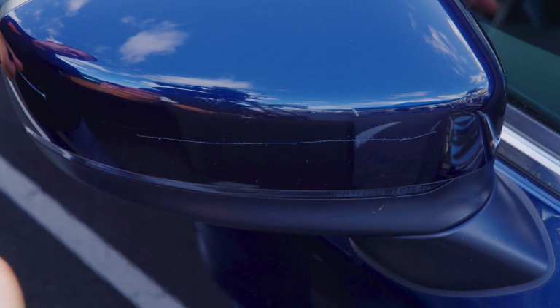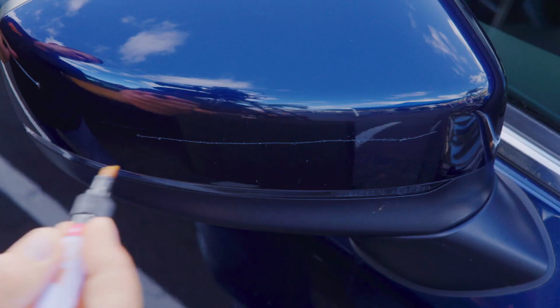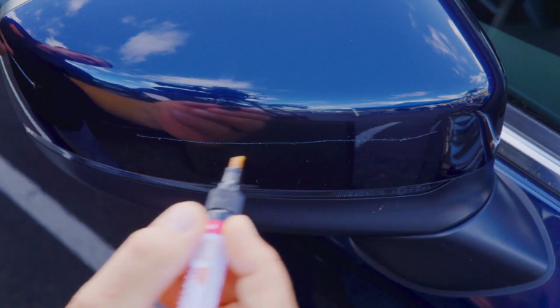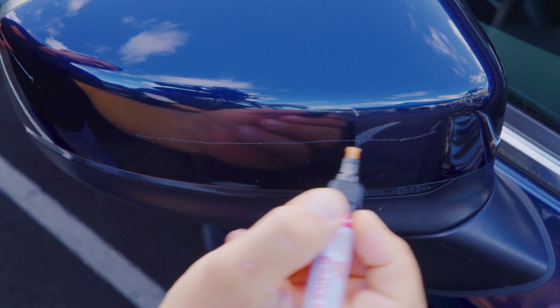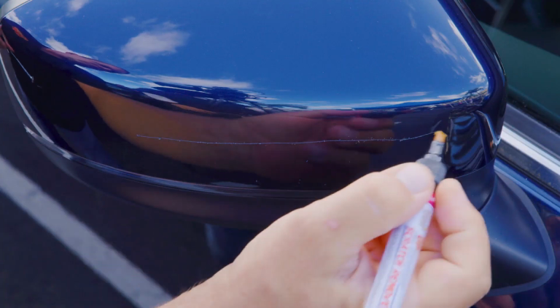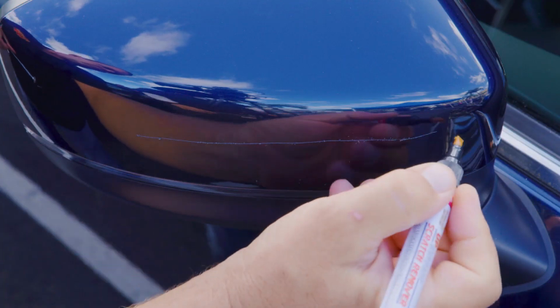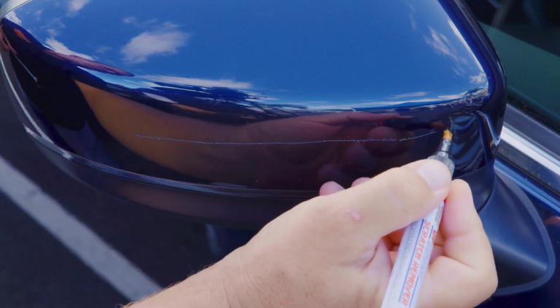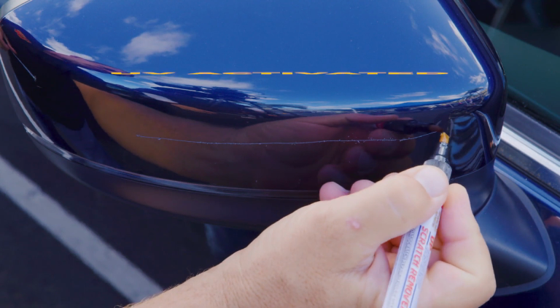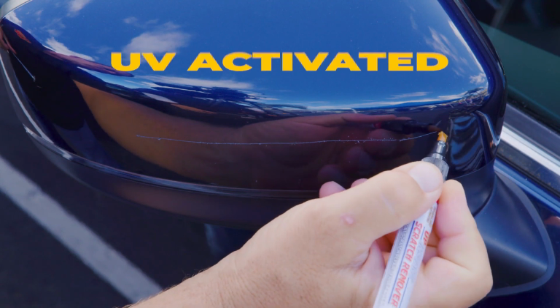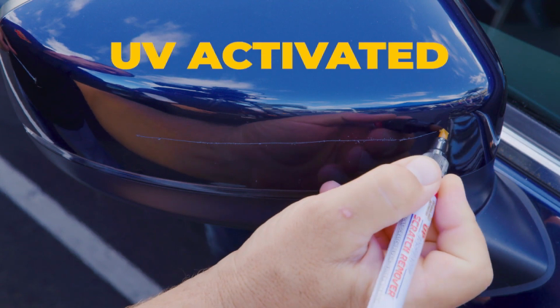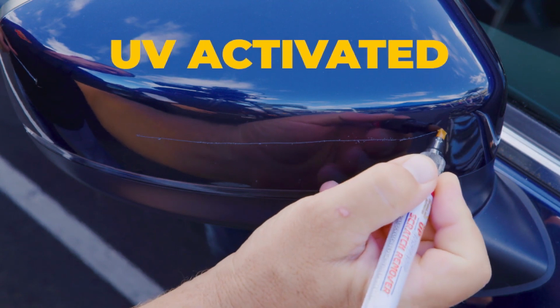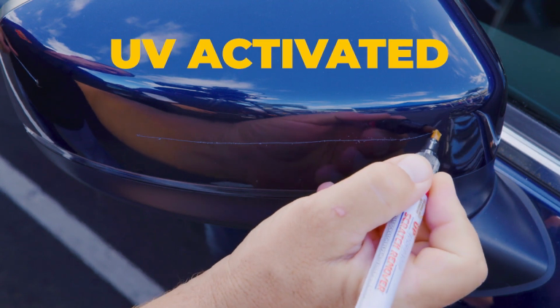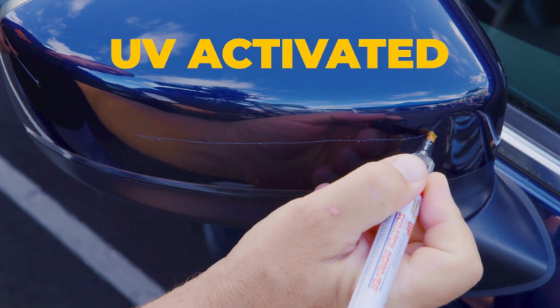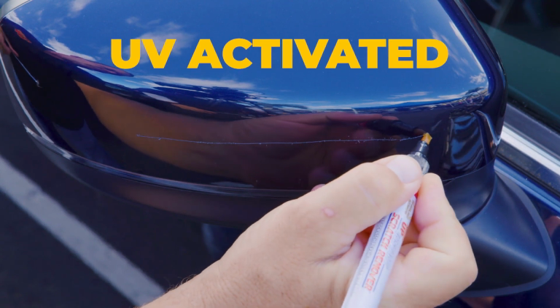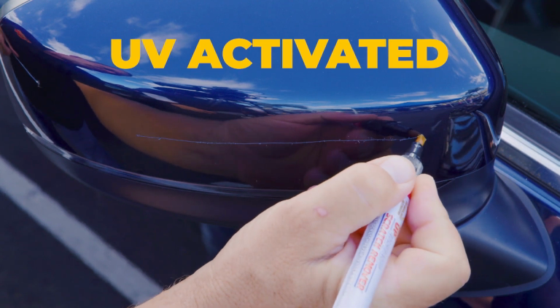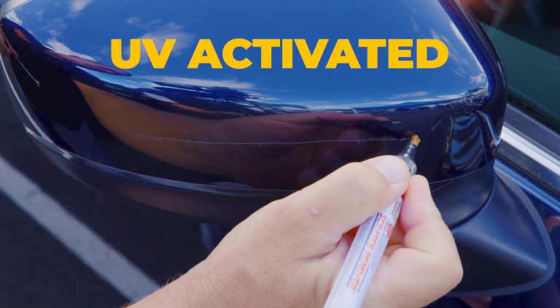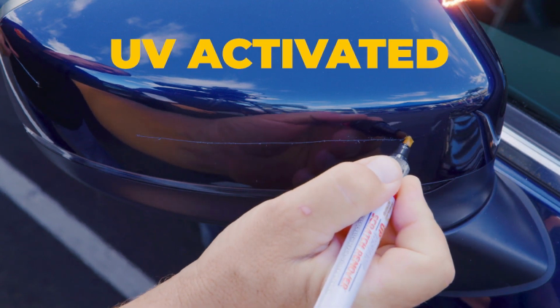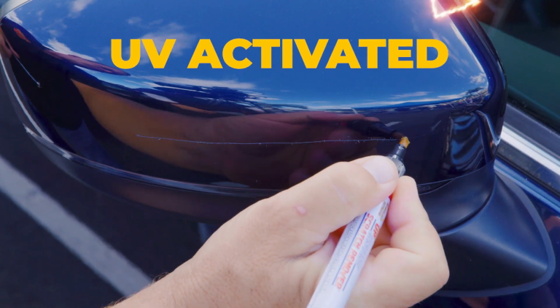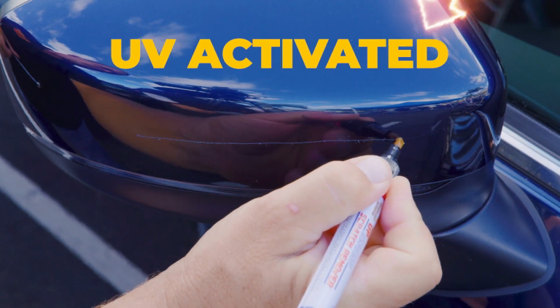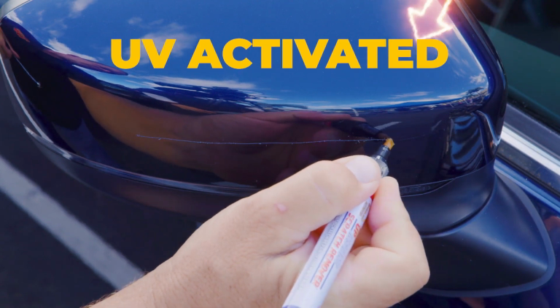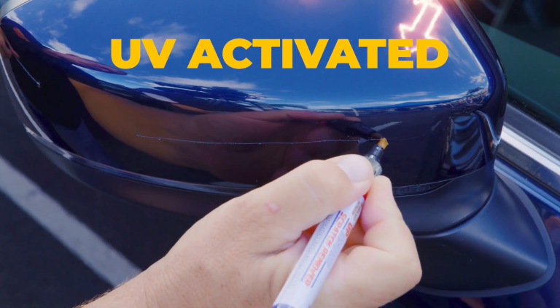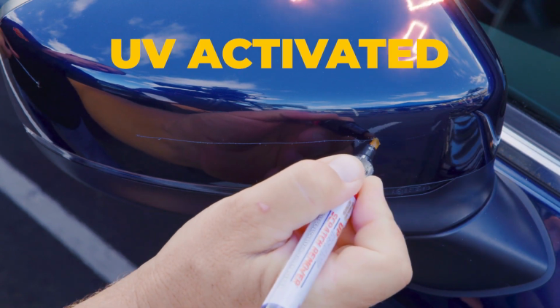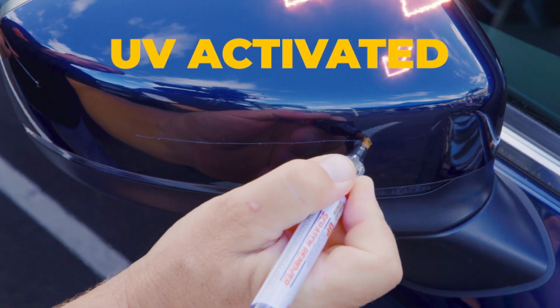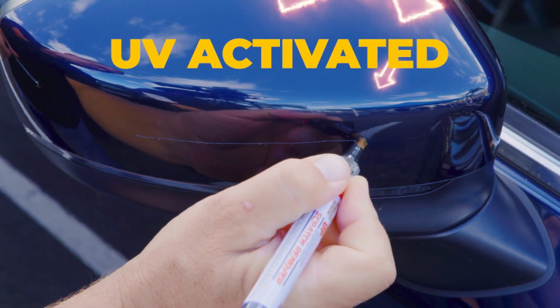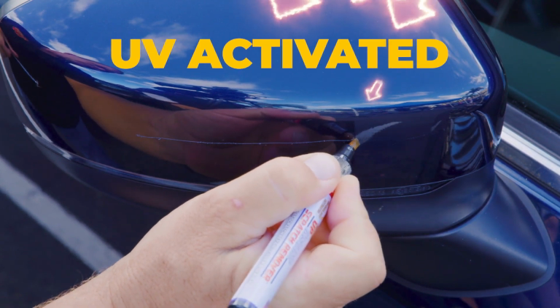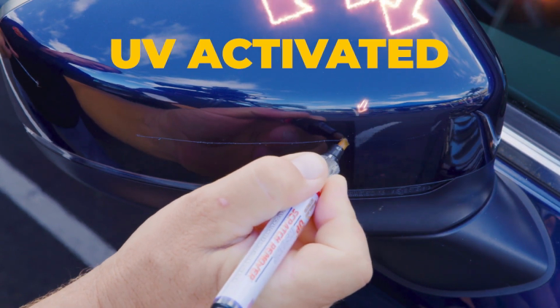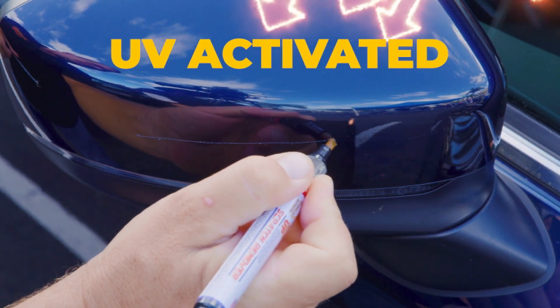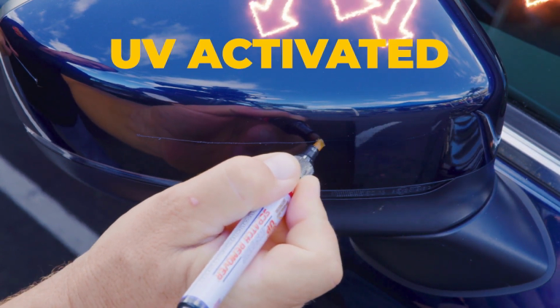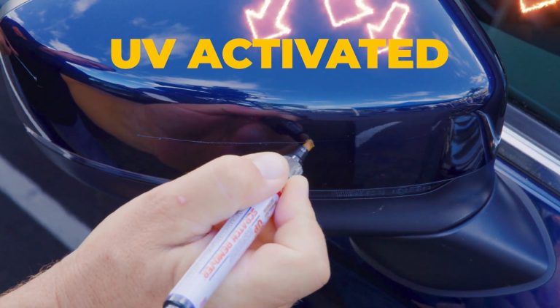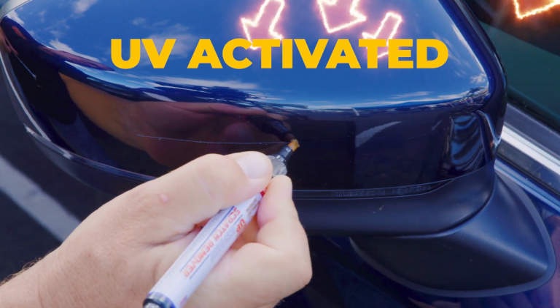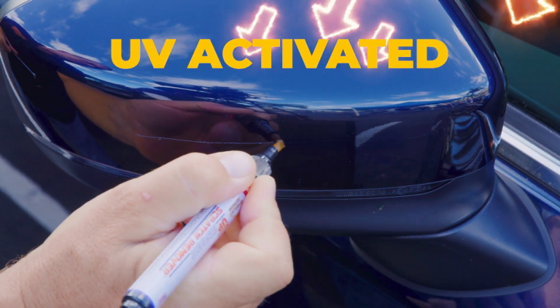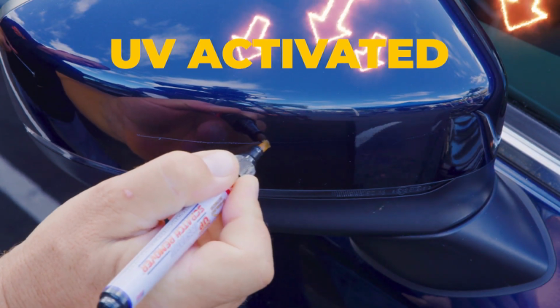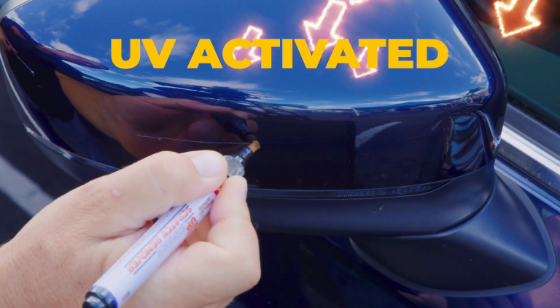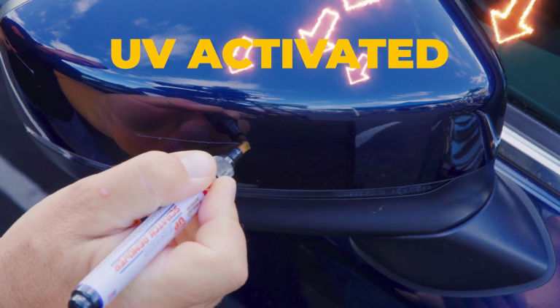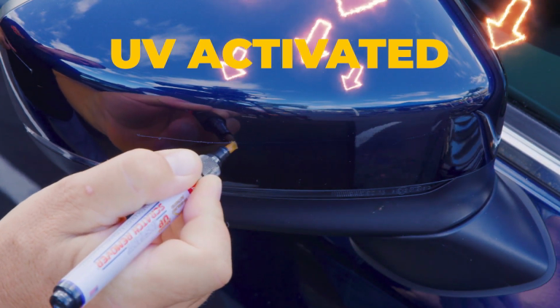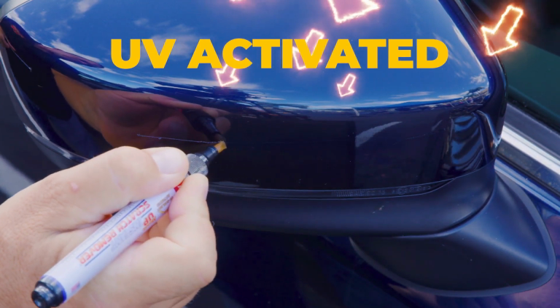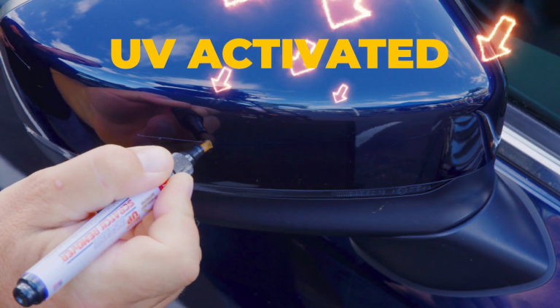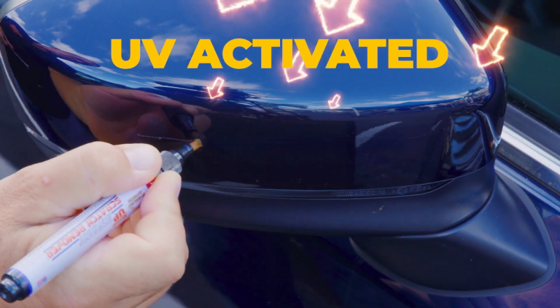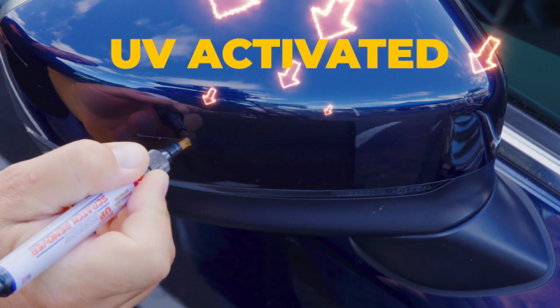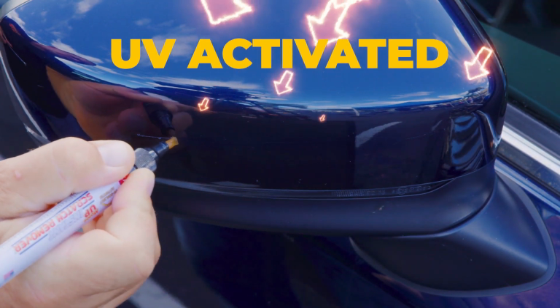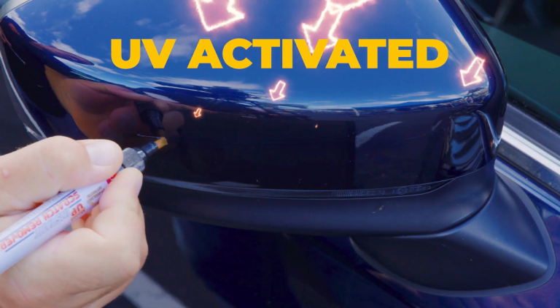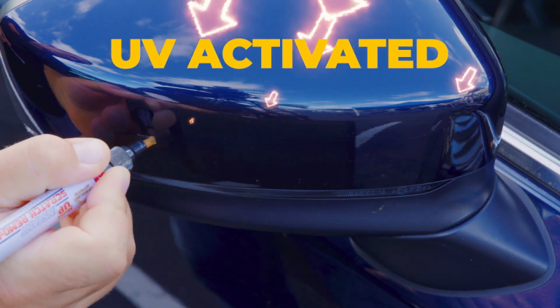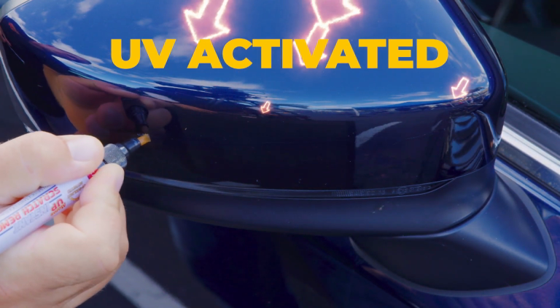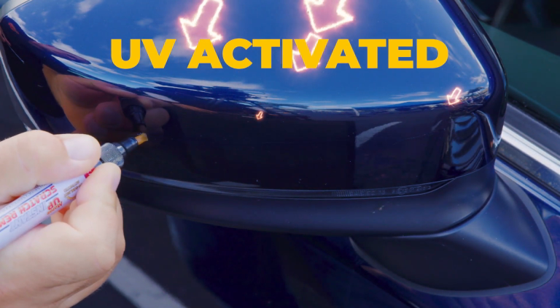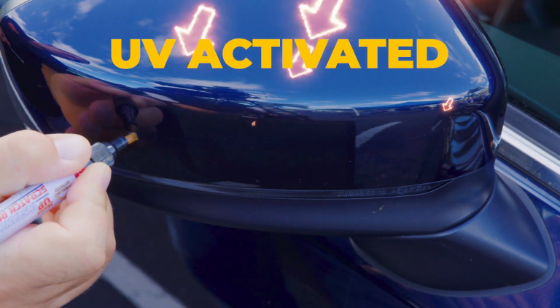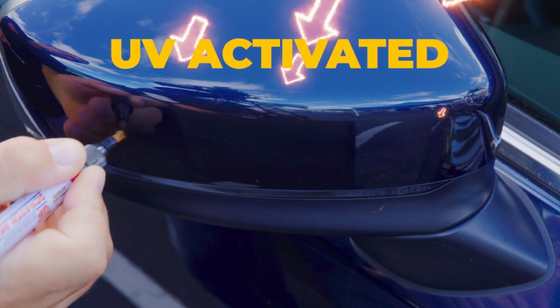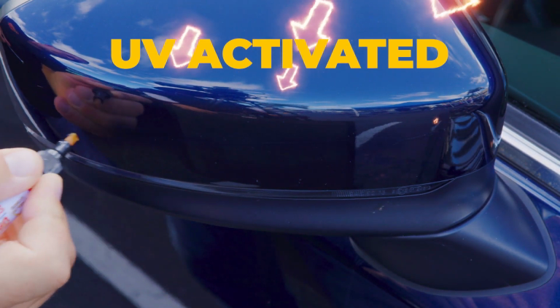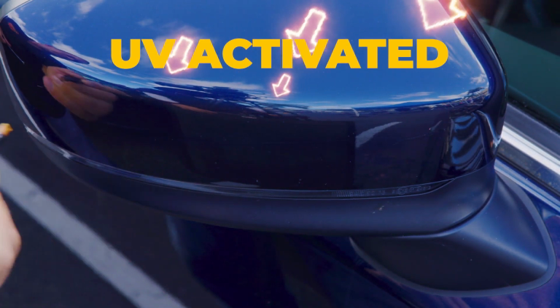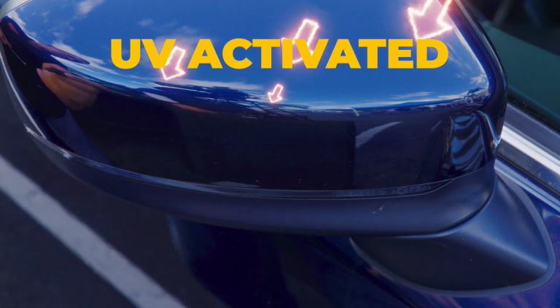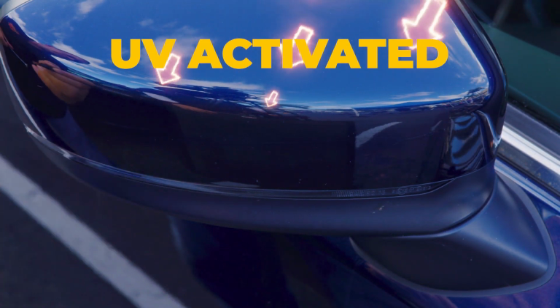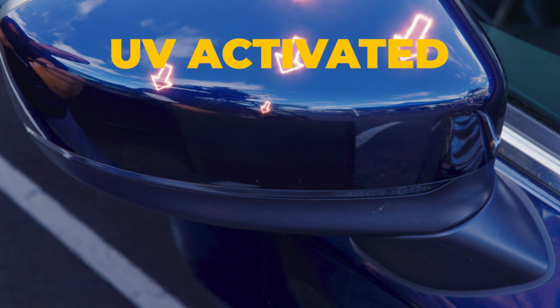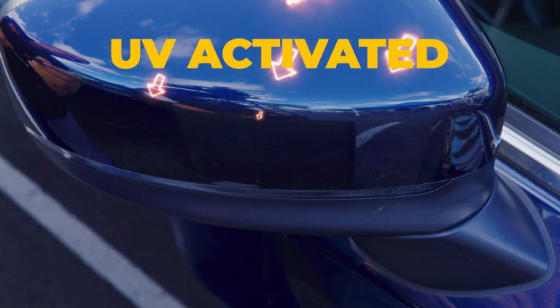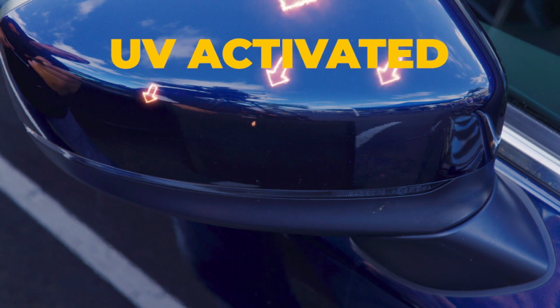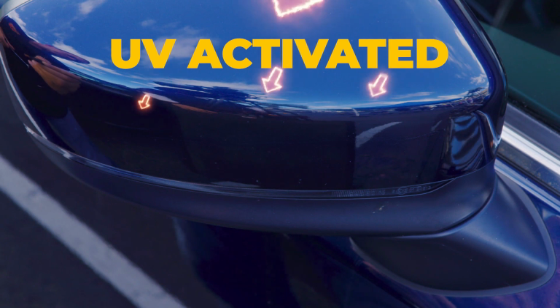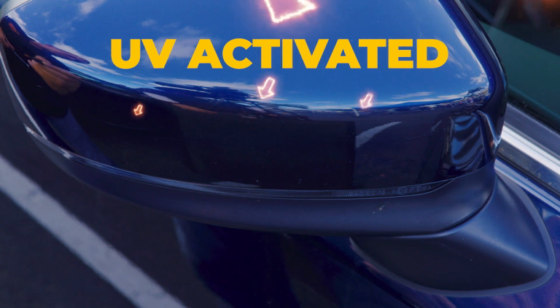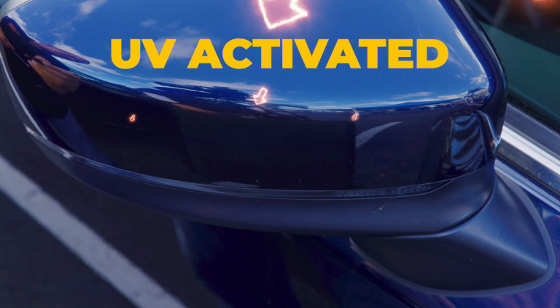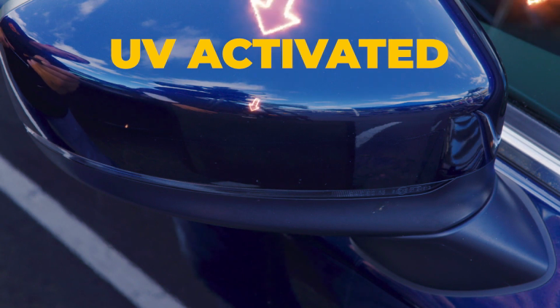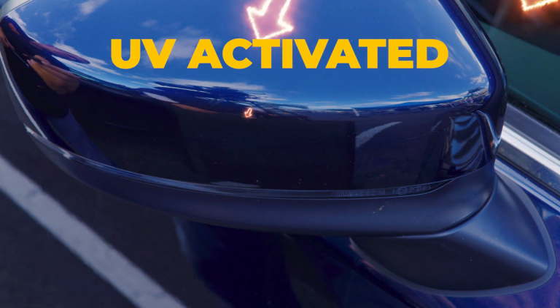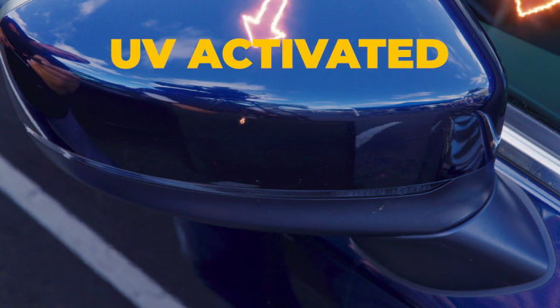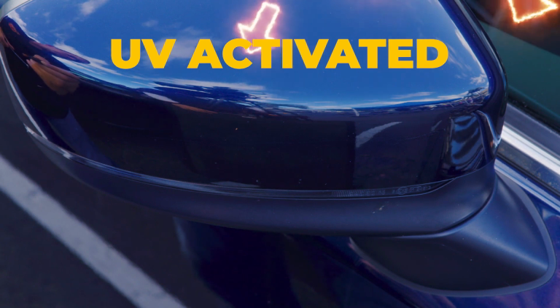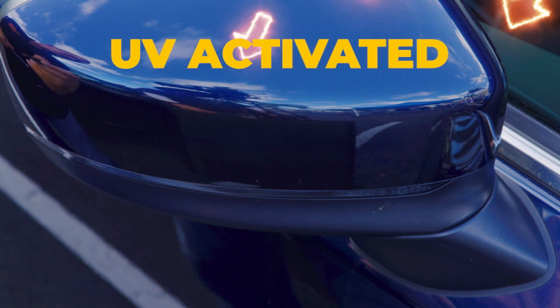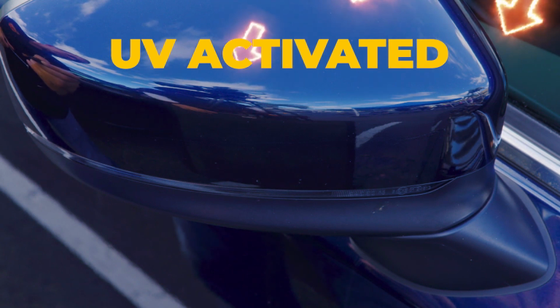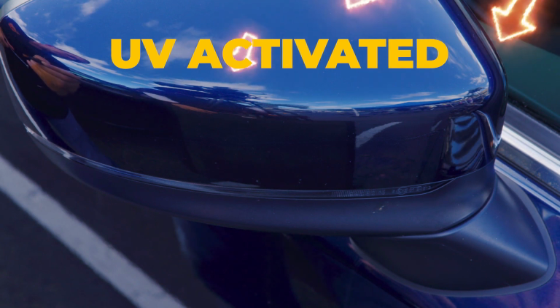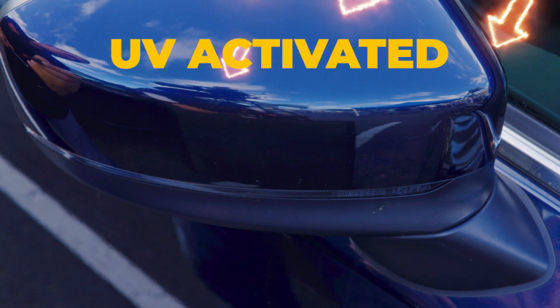Motor Up Instant Scratch Remover has special UV-activated hardeners that cure in the sun. Once you apply, your repair is done.